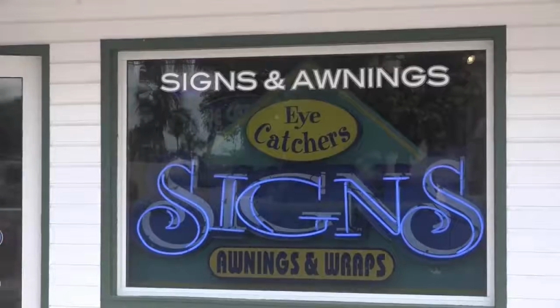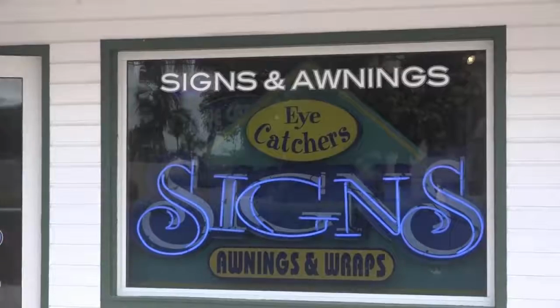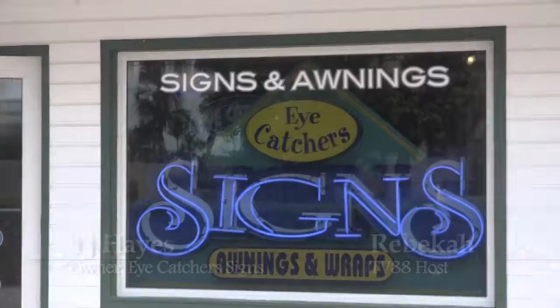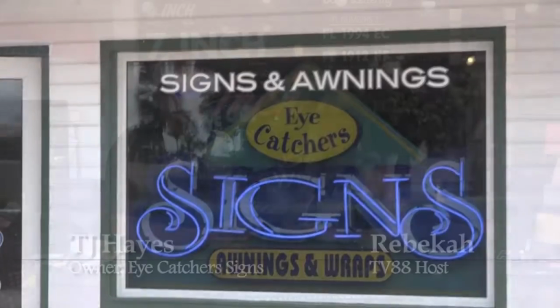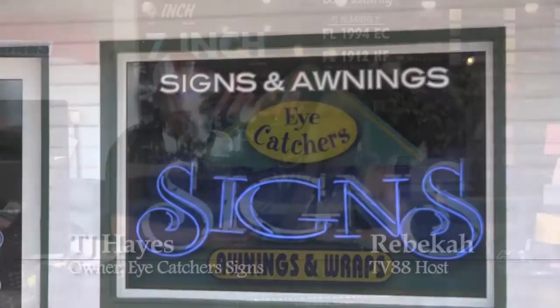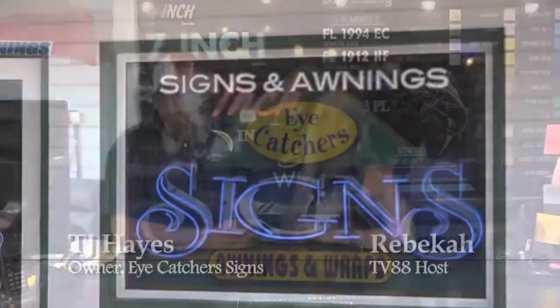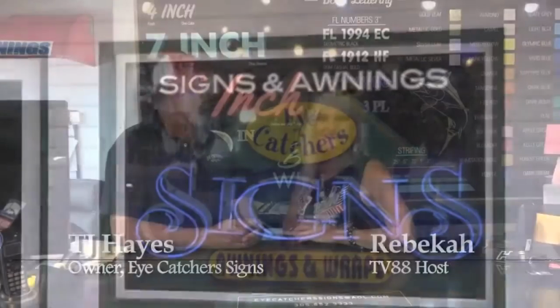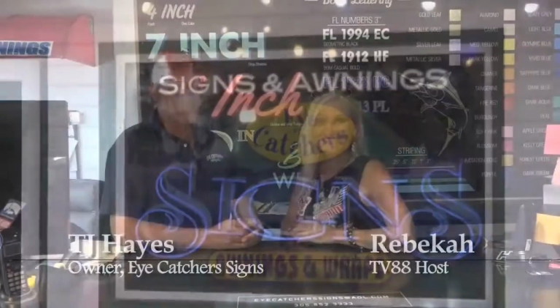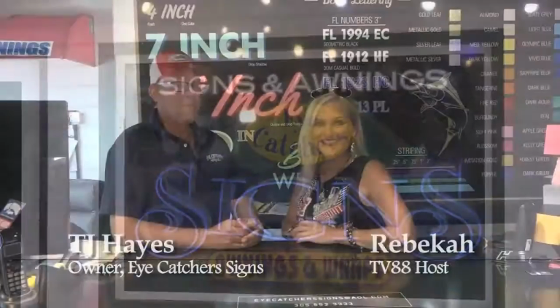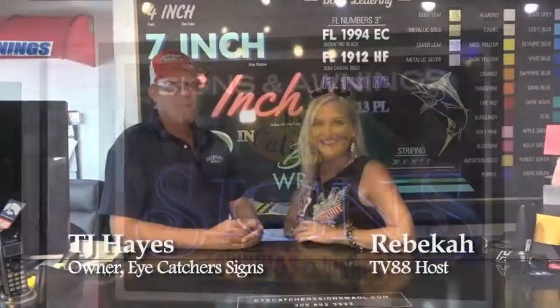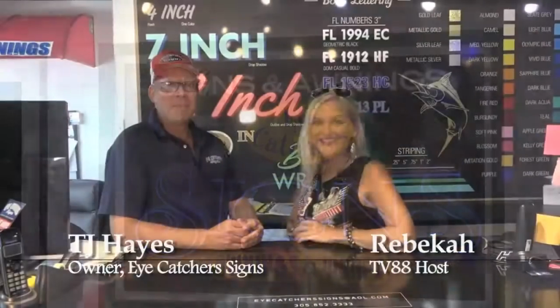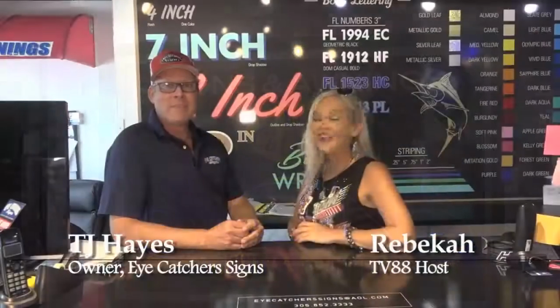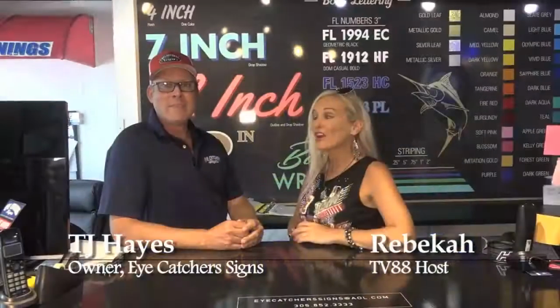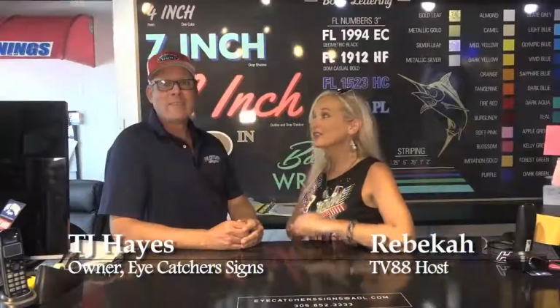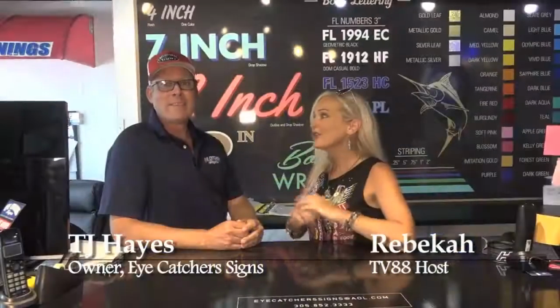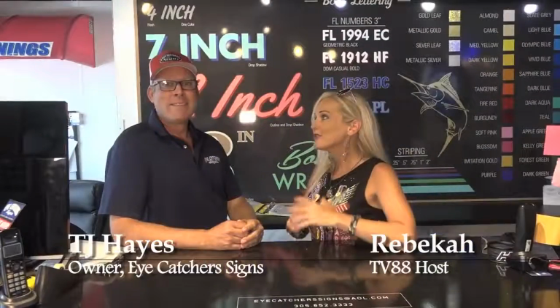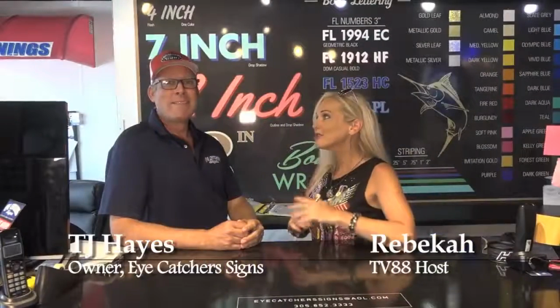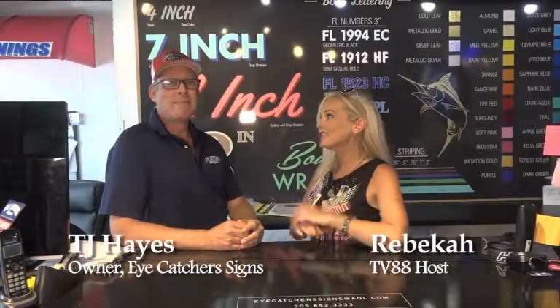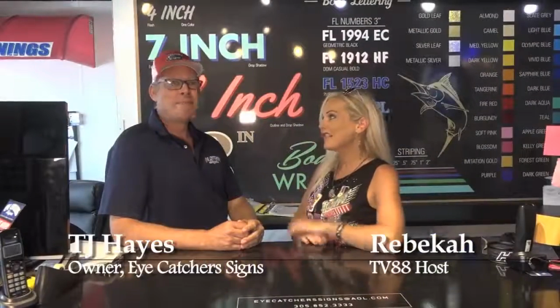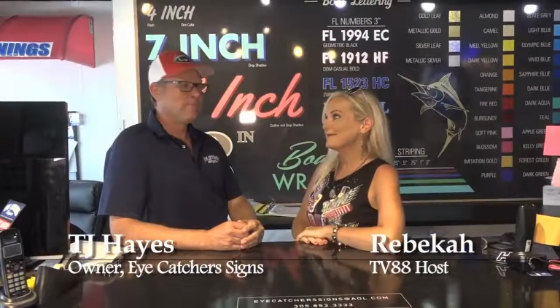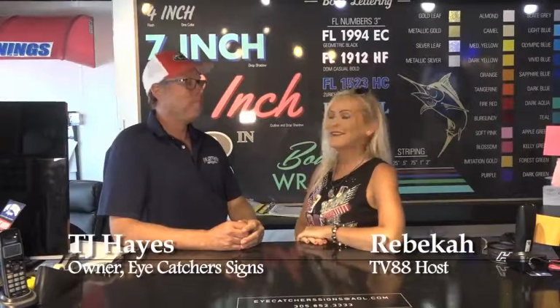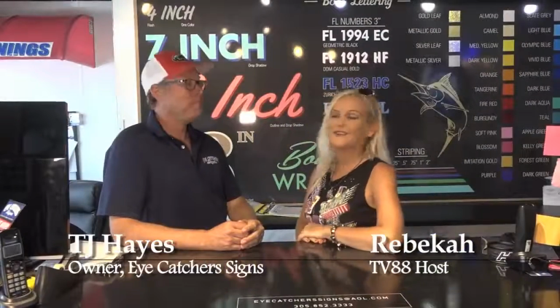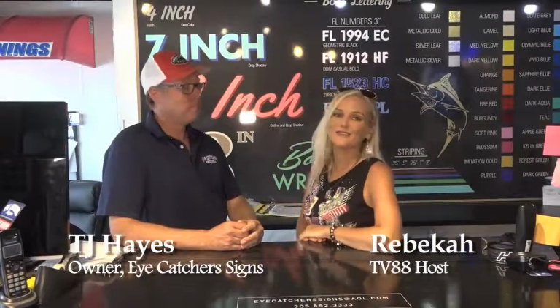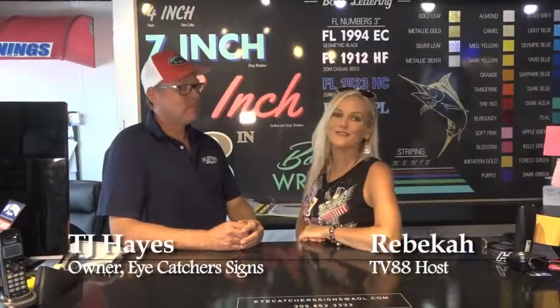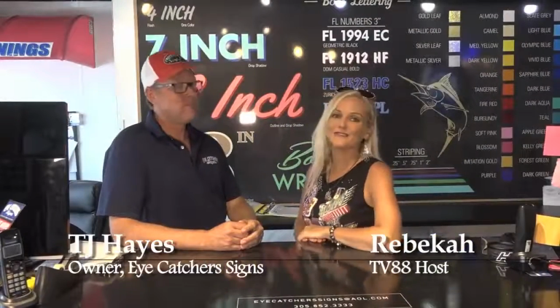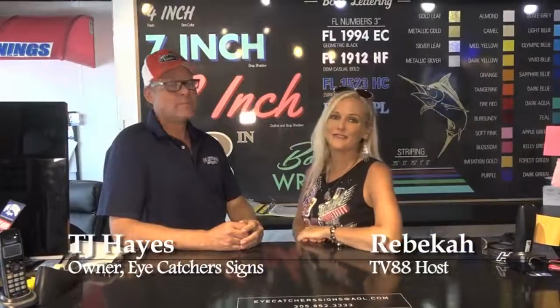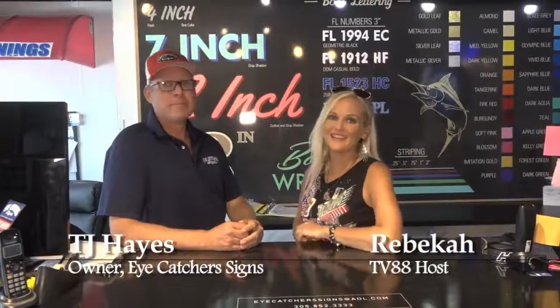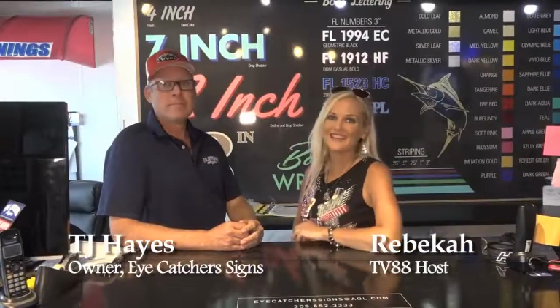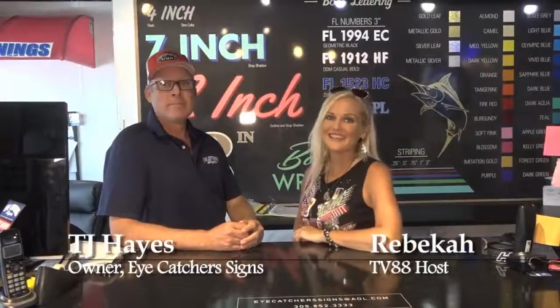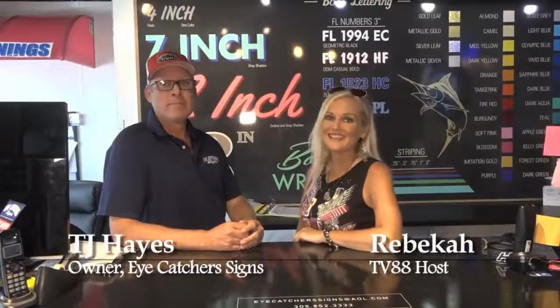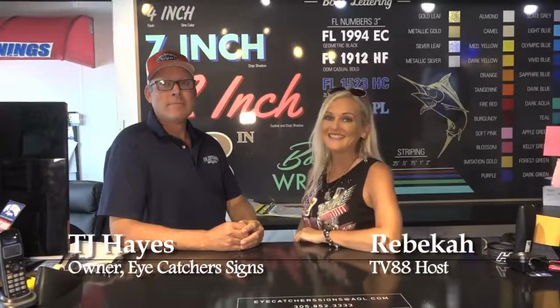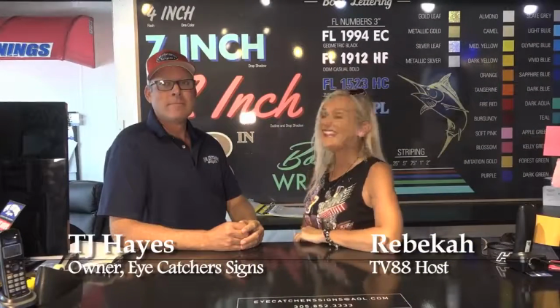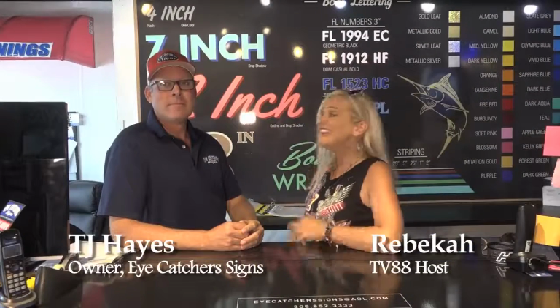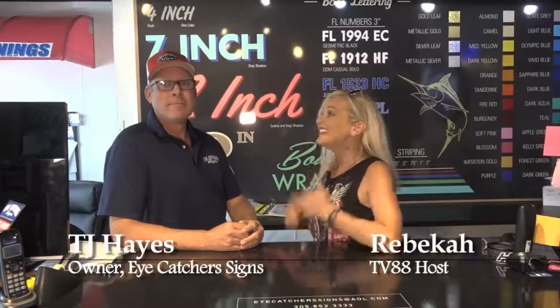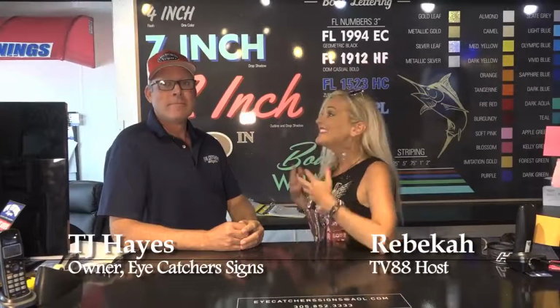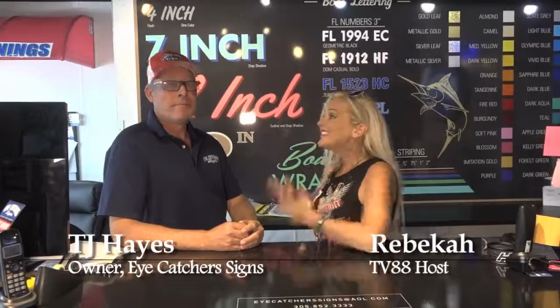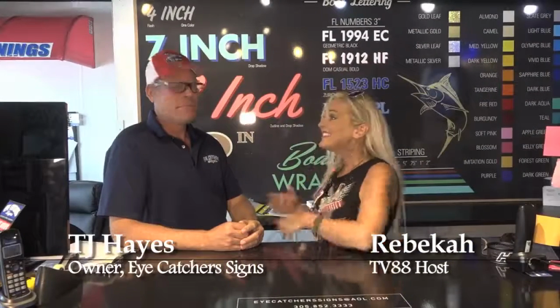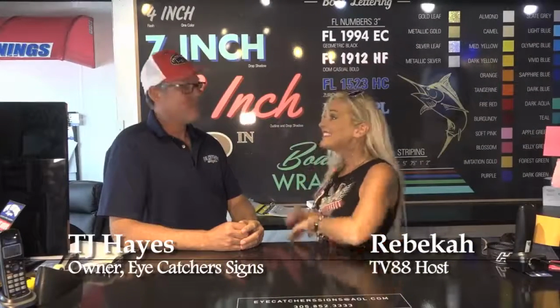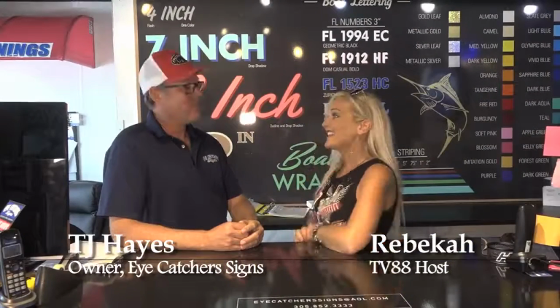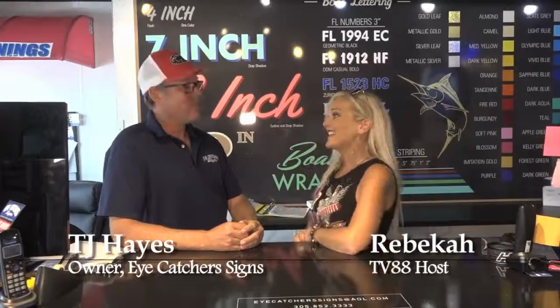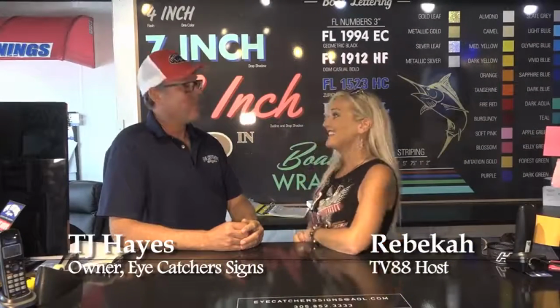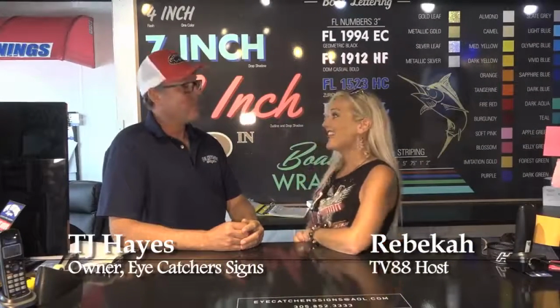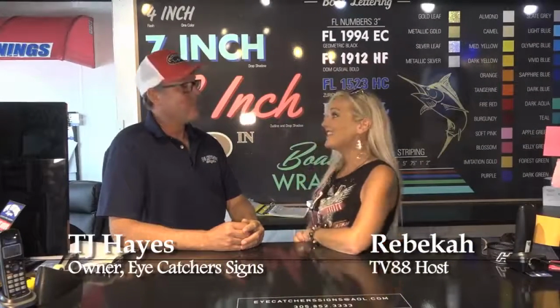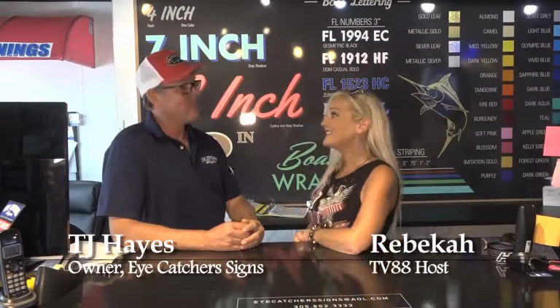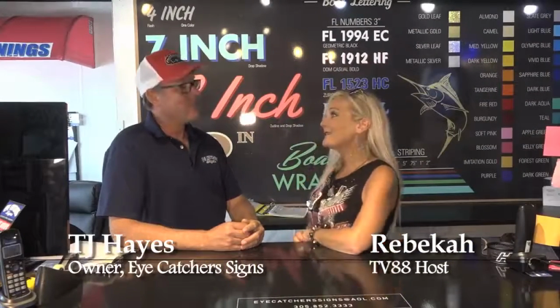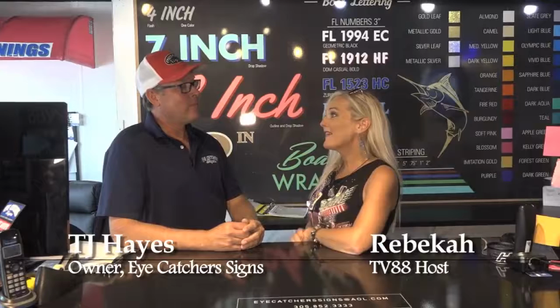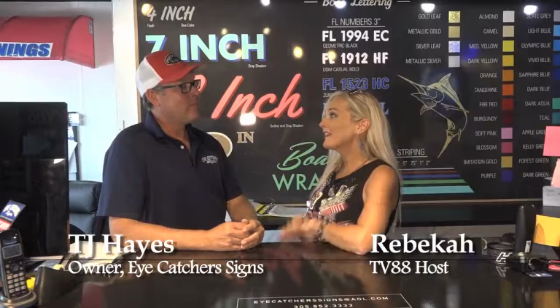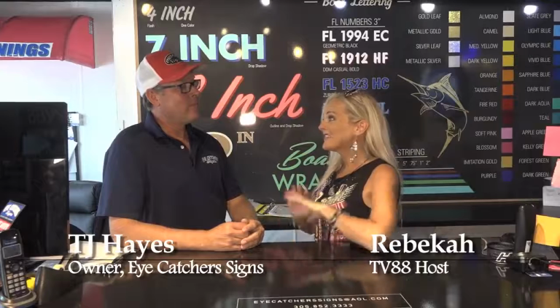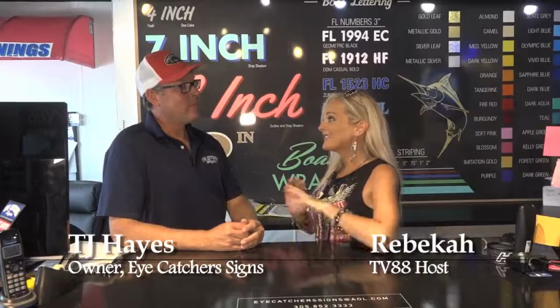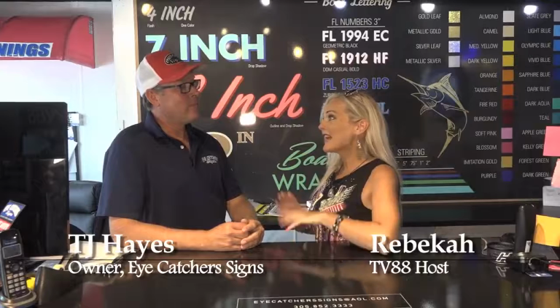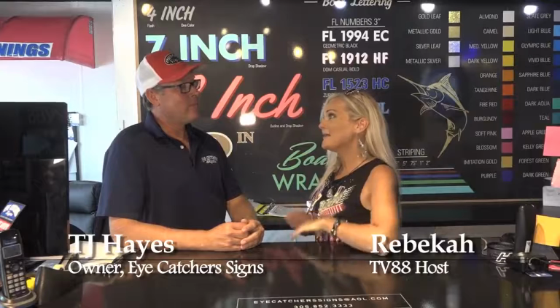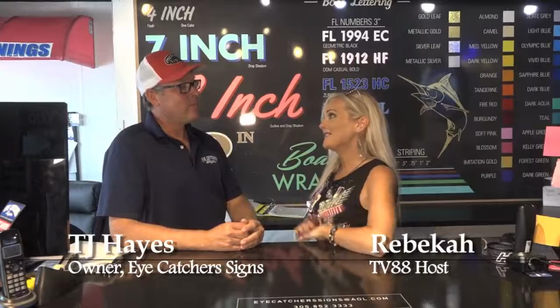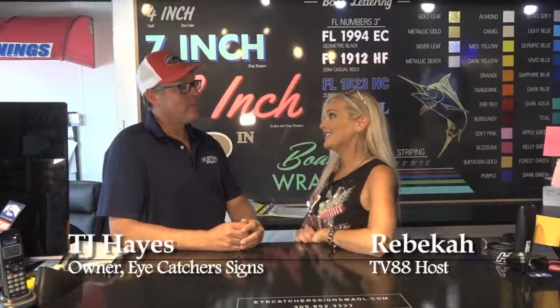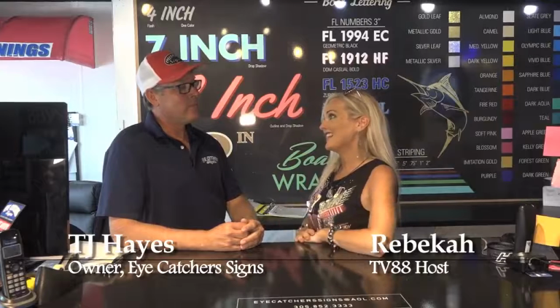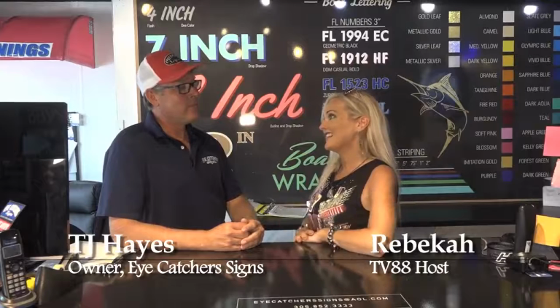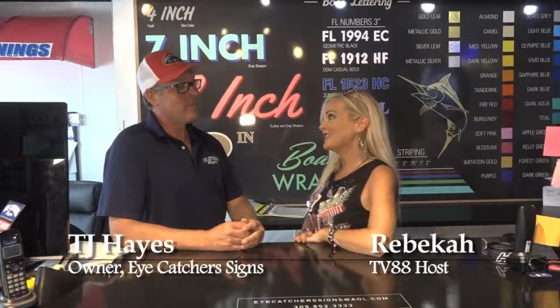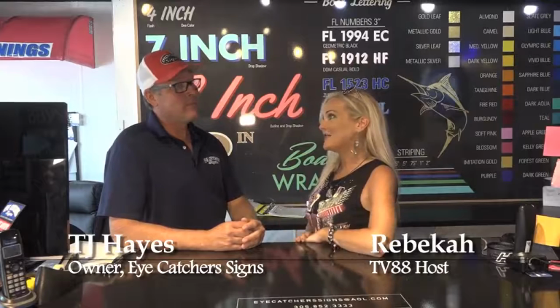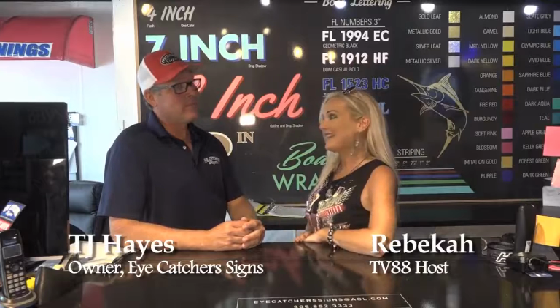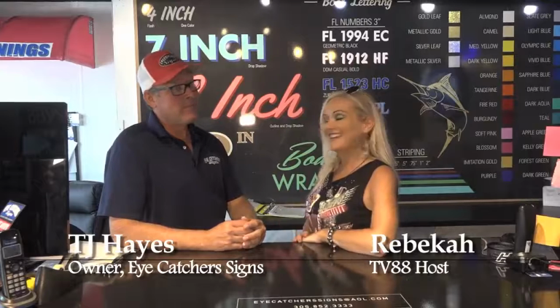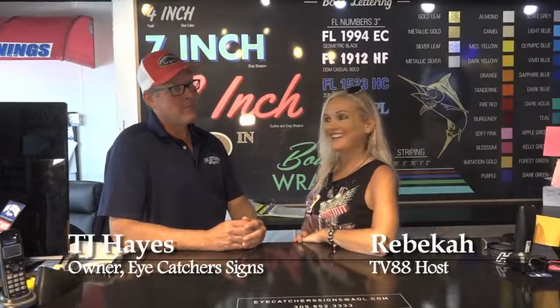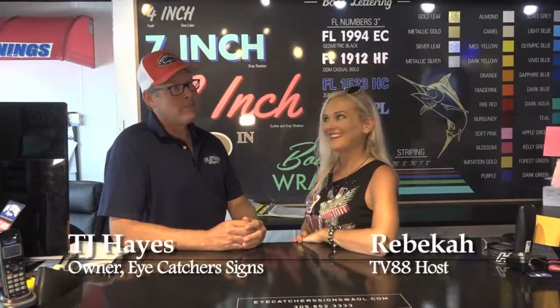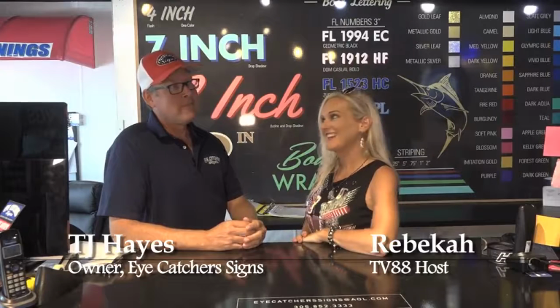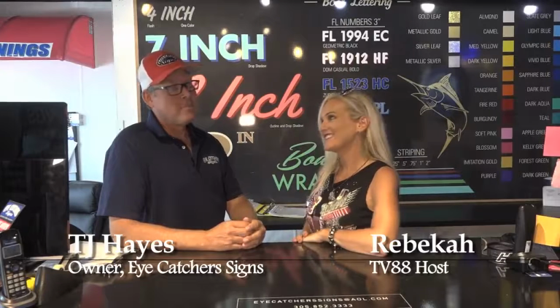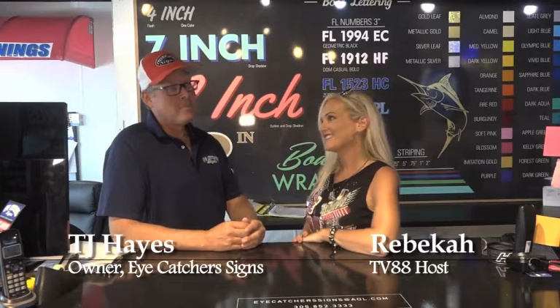I'm here with TJ, our local sign maker in the Florida Keys. TJ, tell us about the types of signs you make at iCatcher.